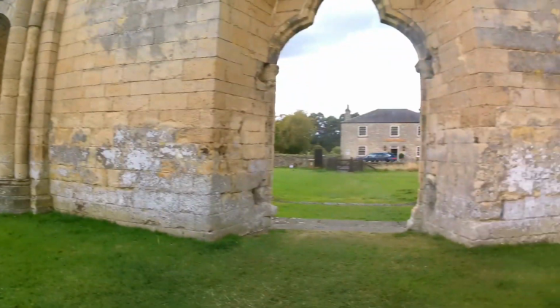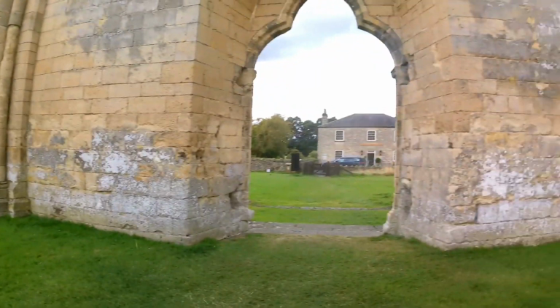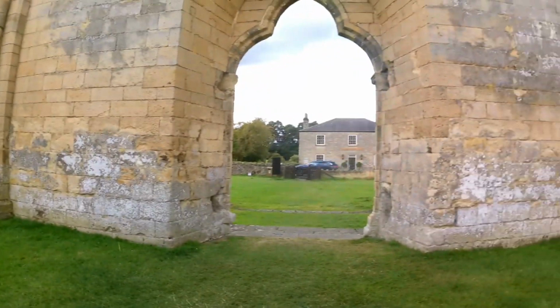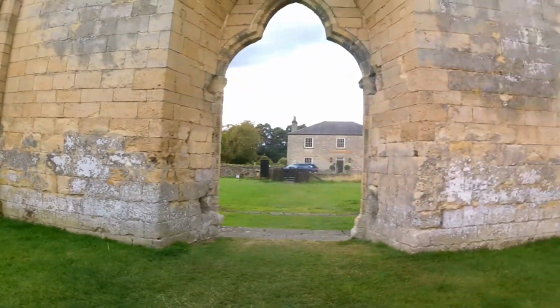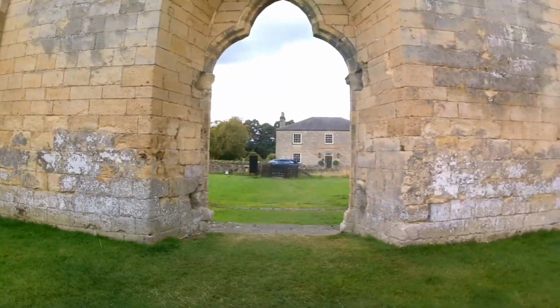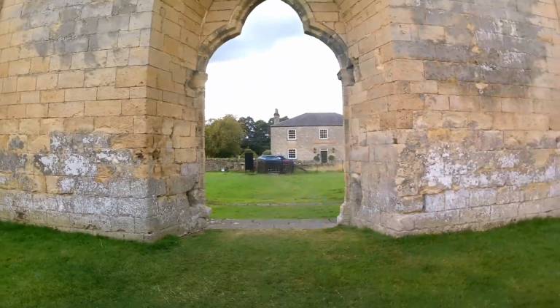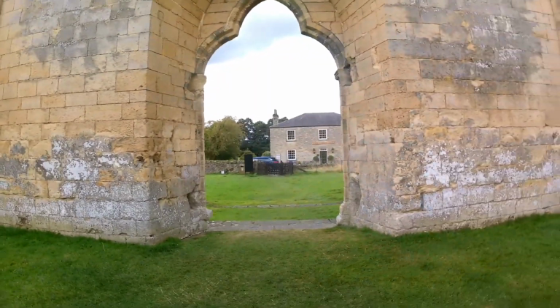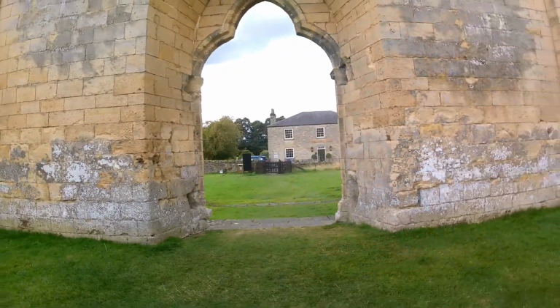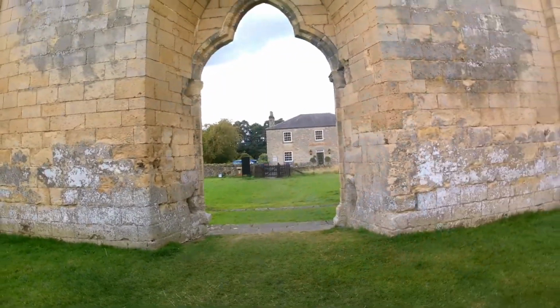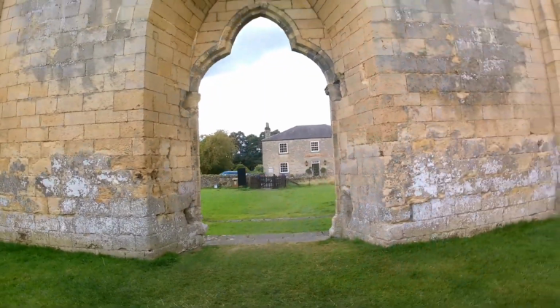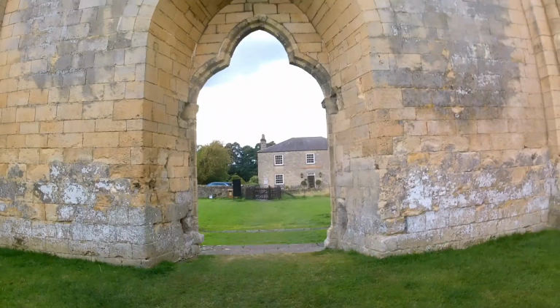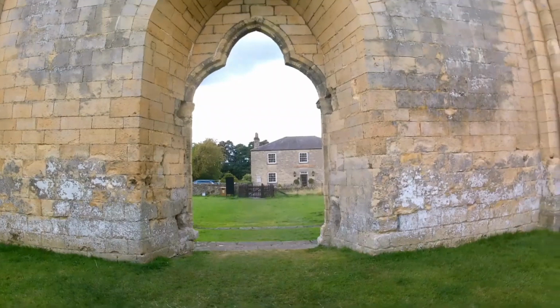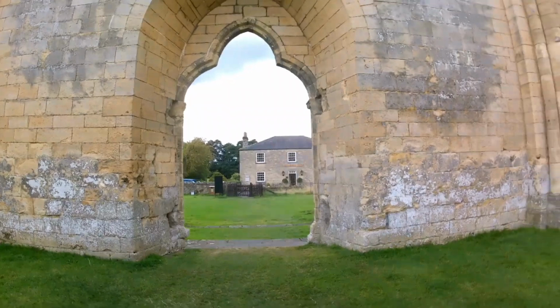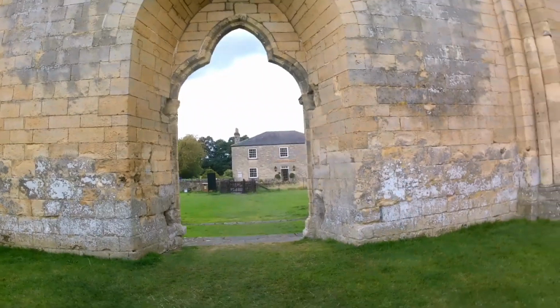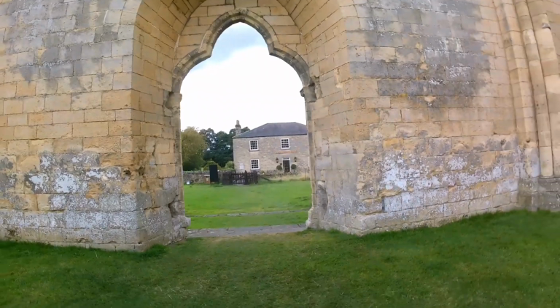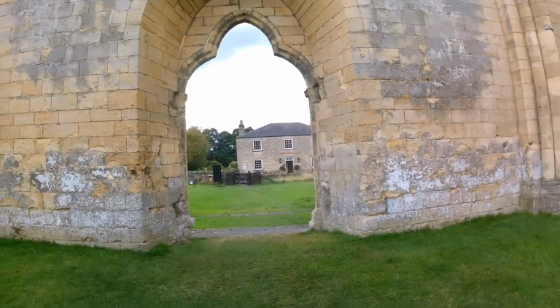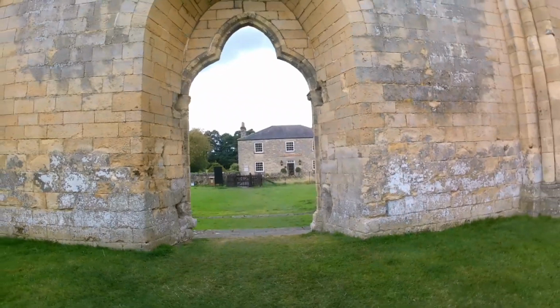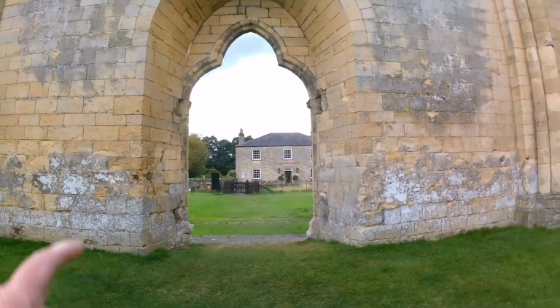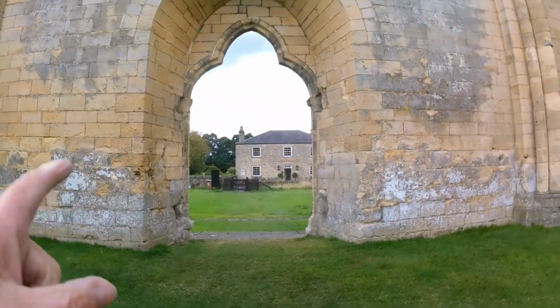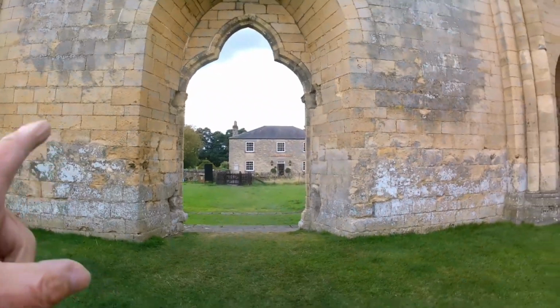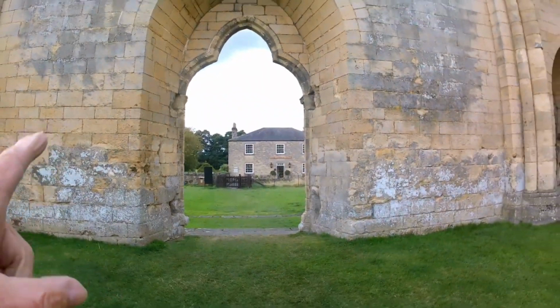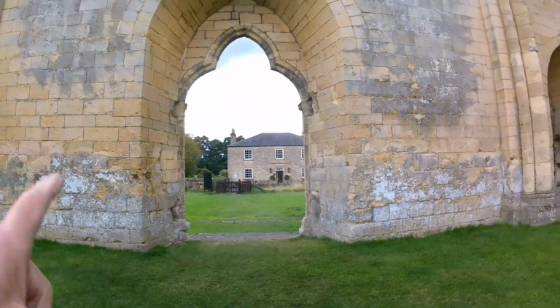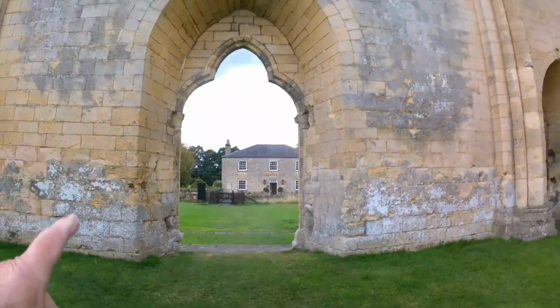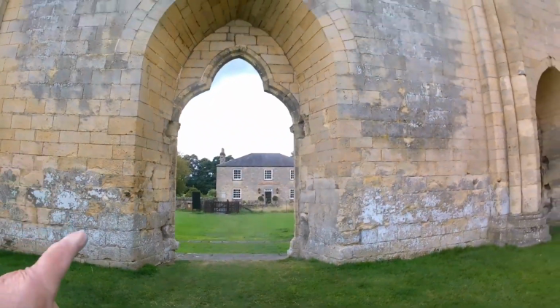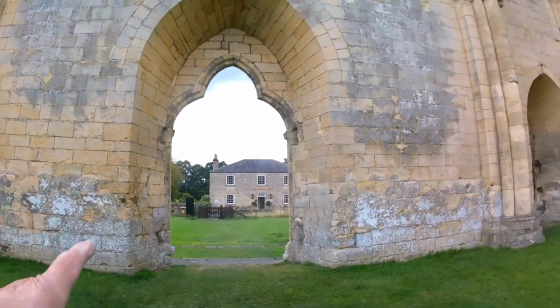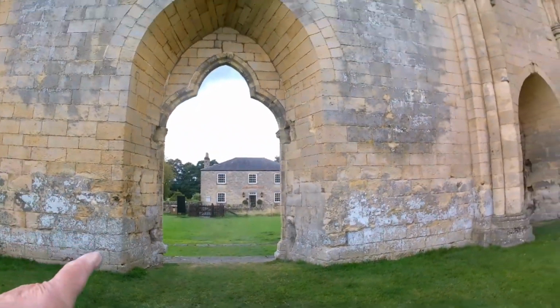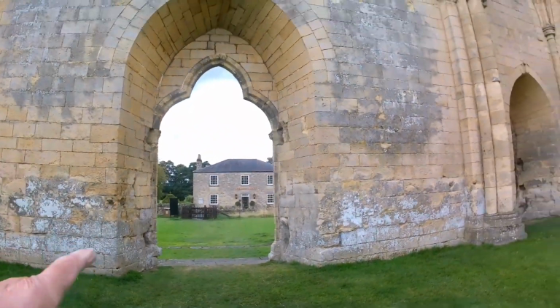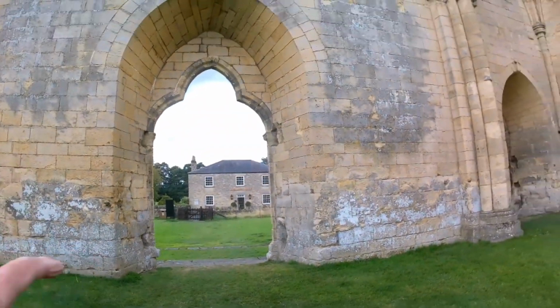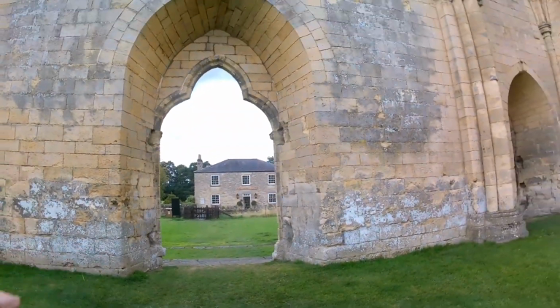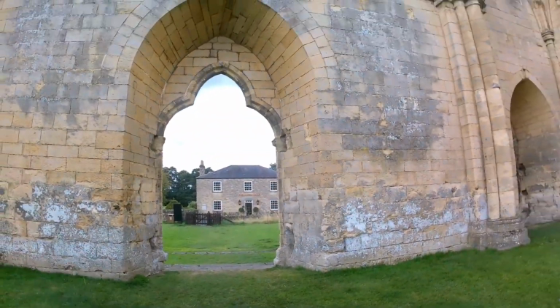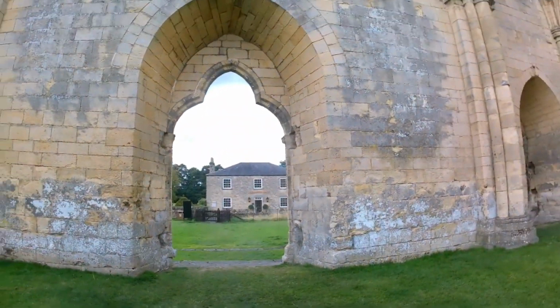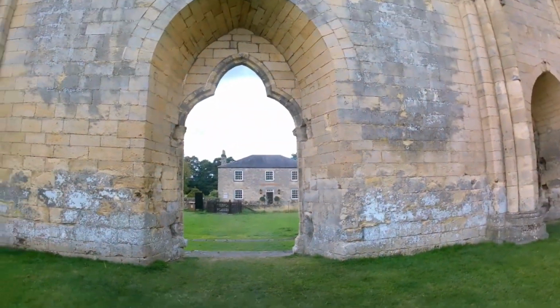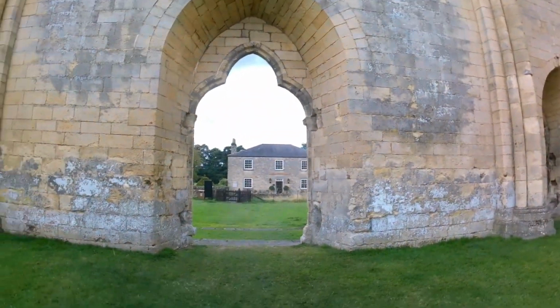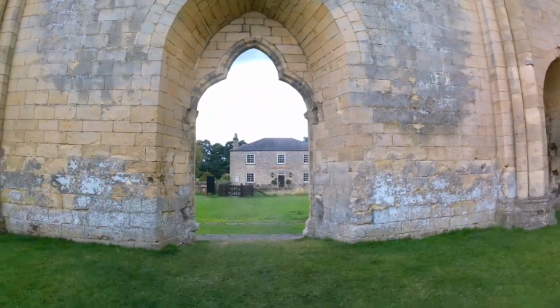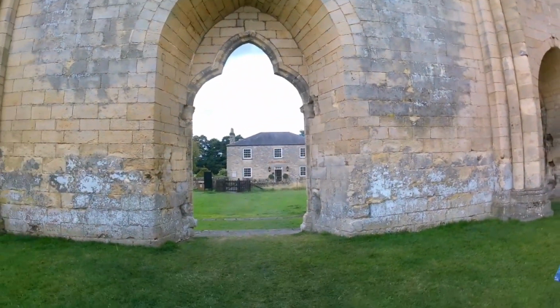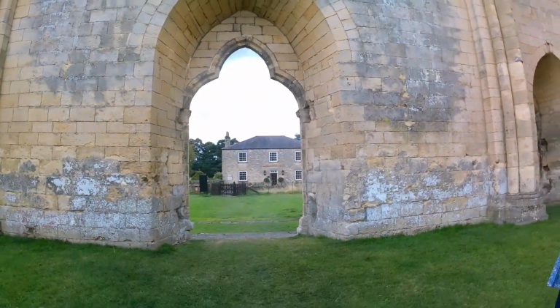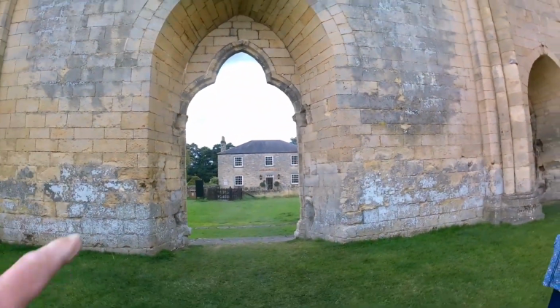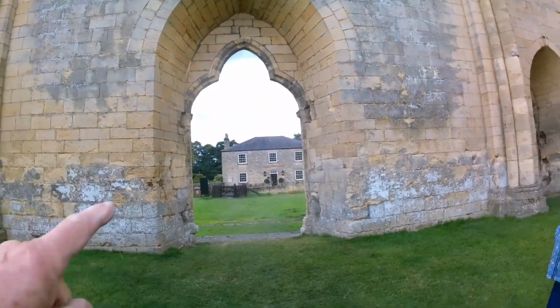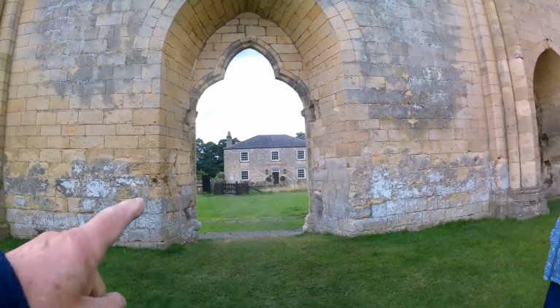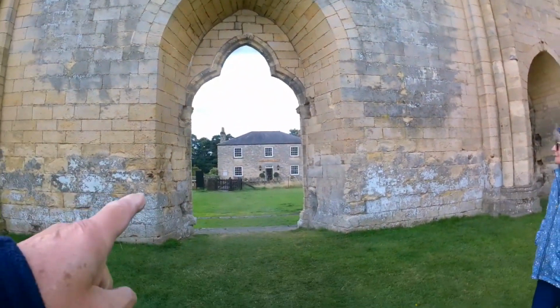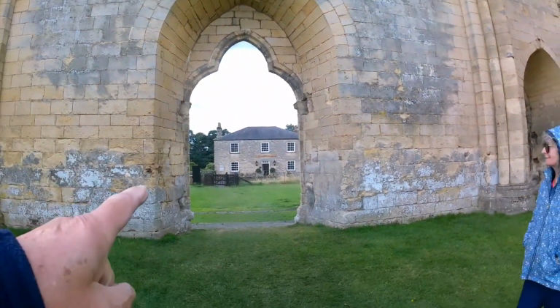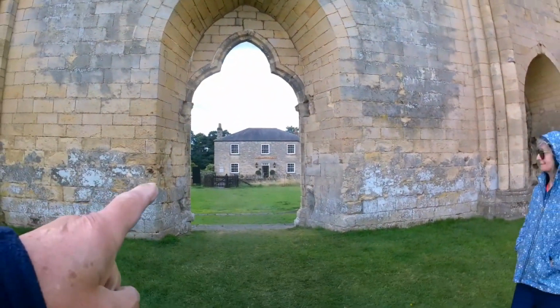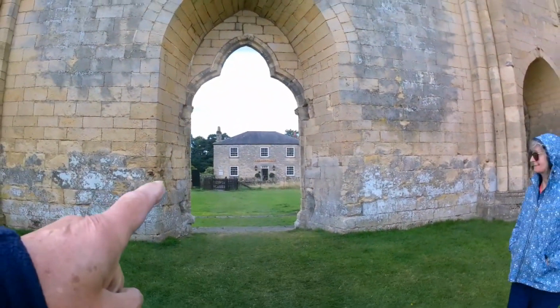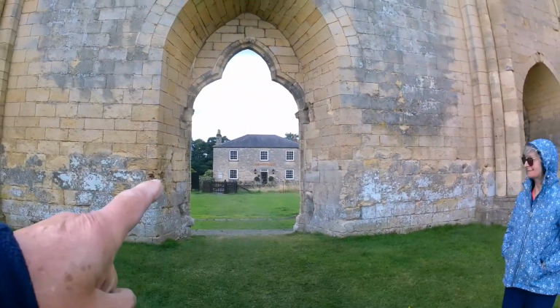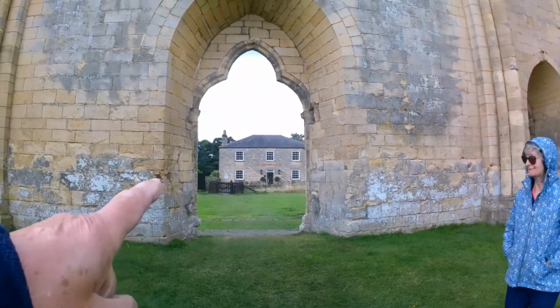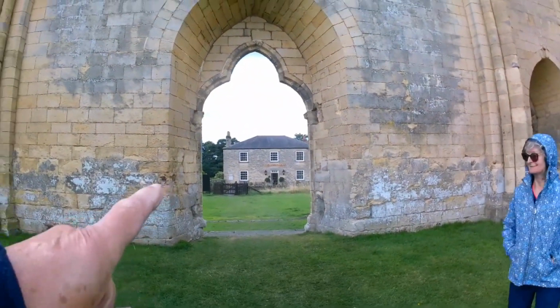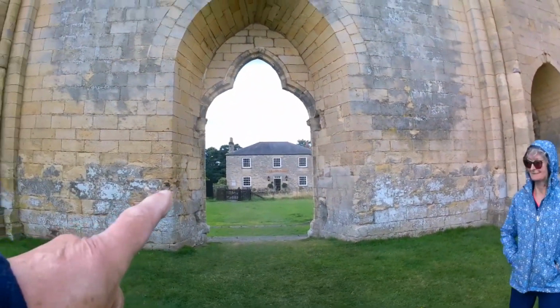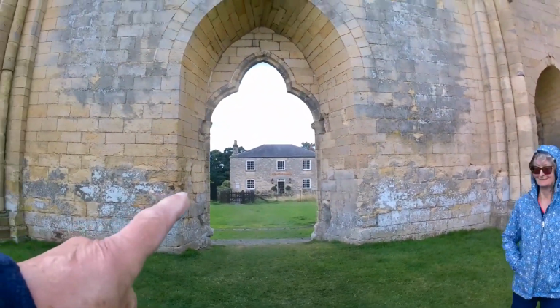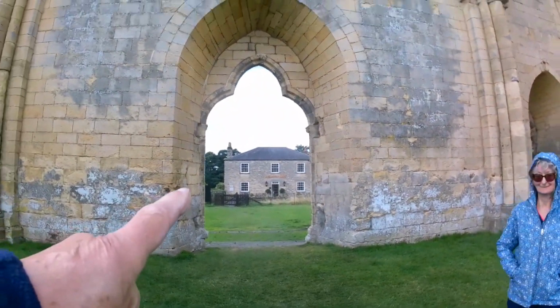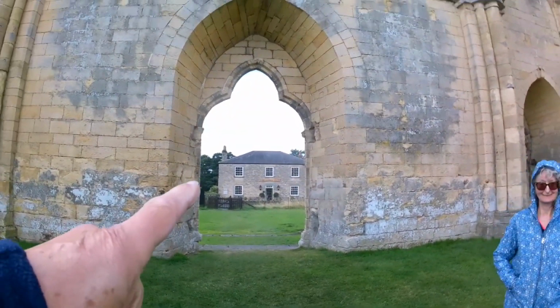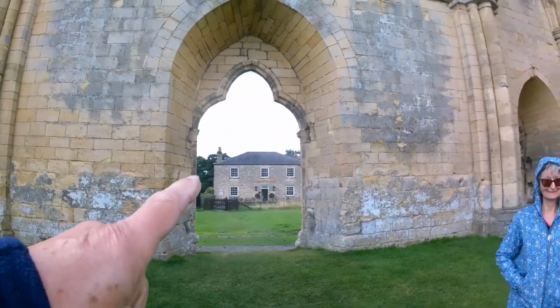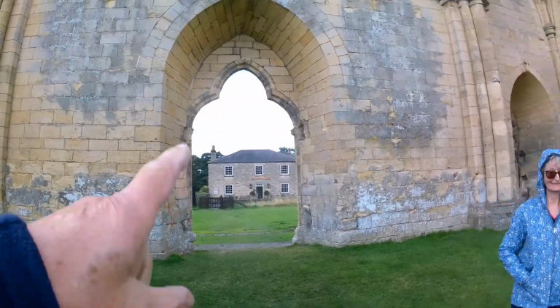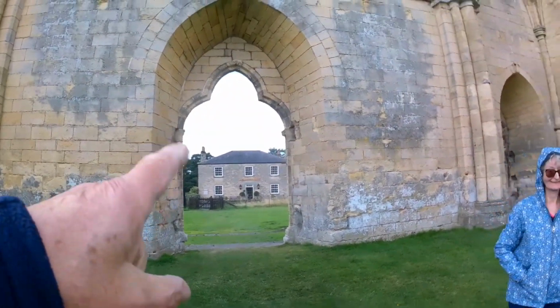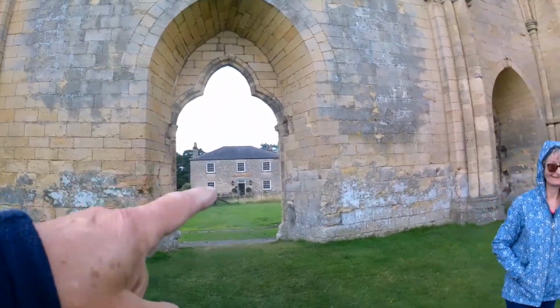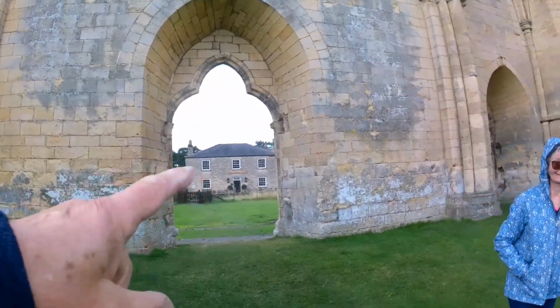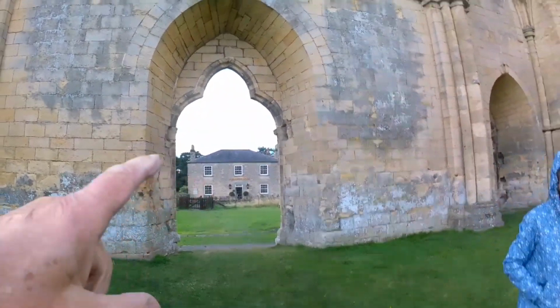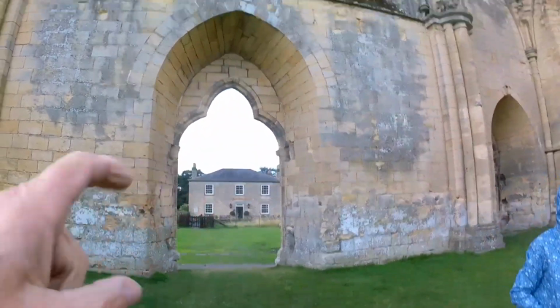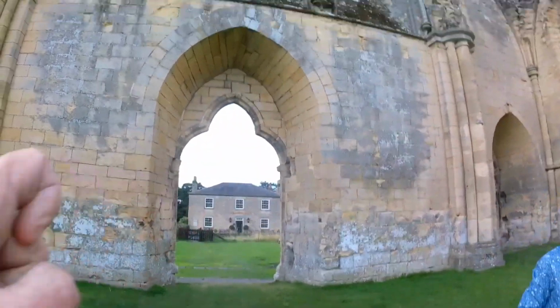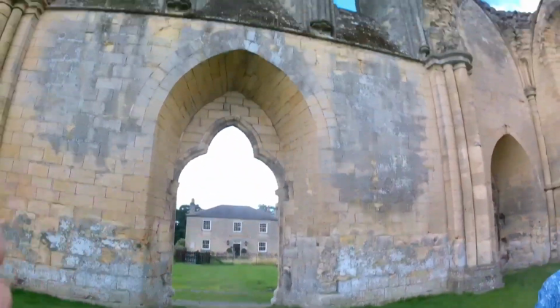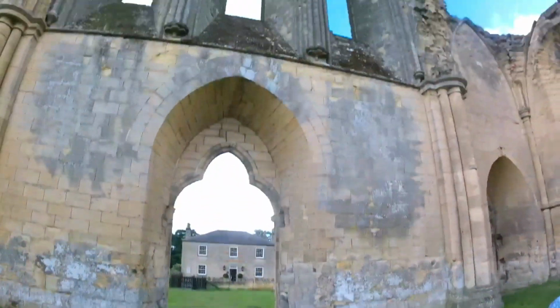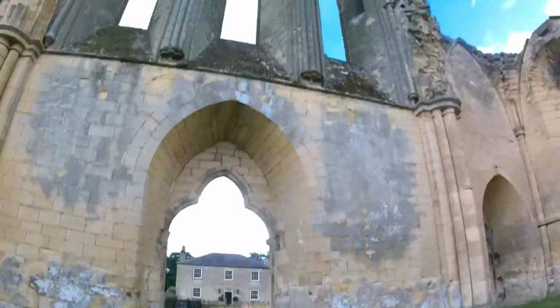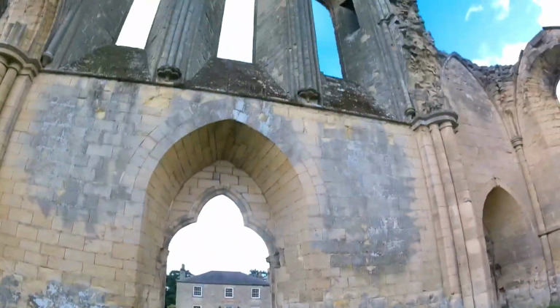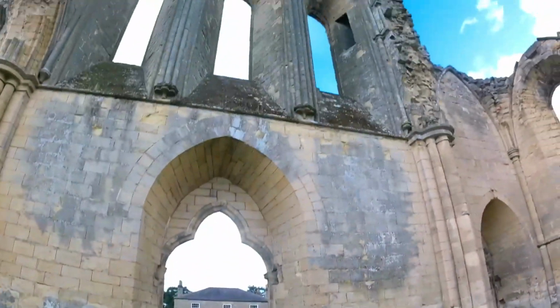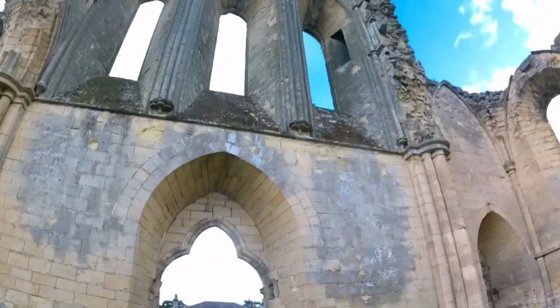And directly opposite is a pub - through there, through the archway, there's a pub on the other side of the road.